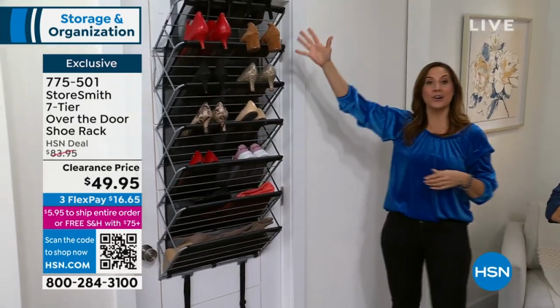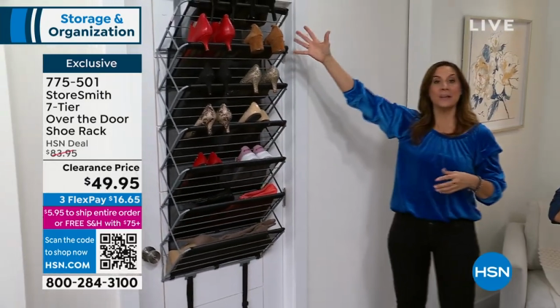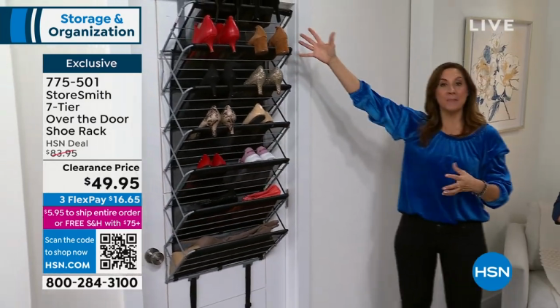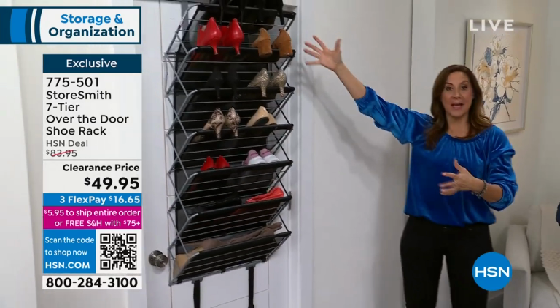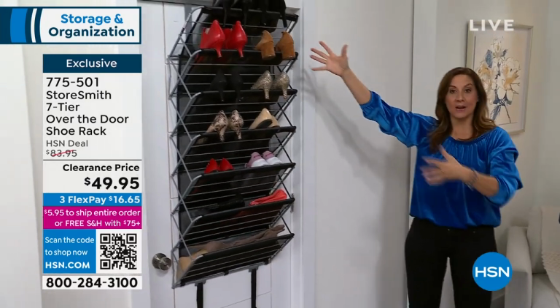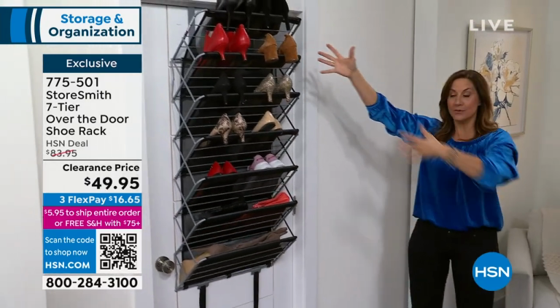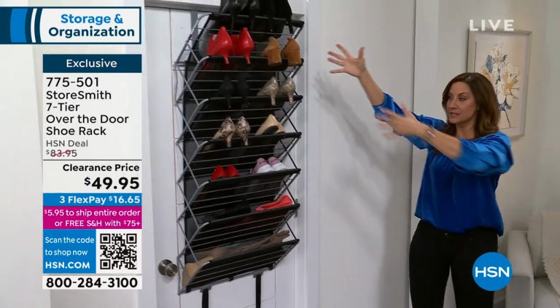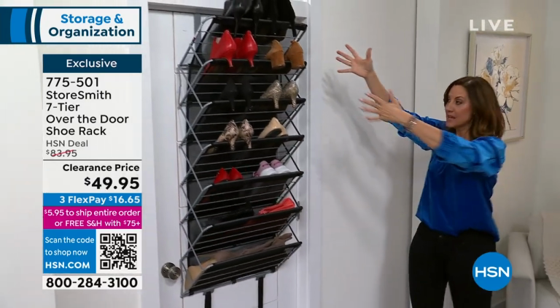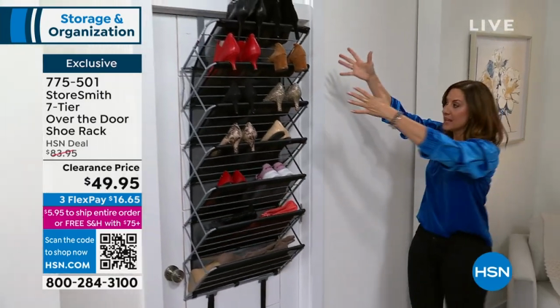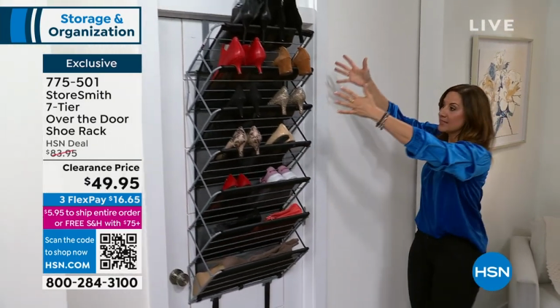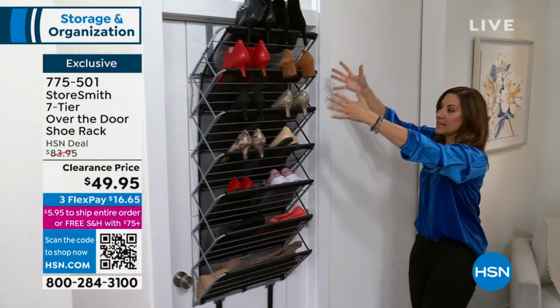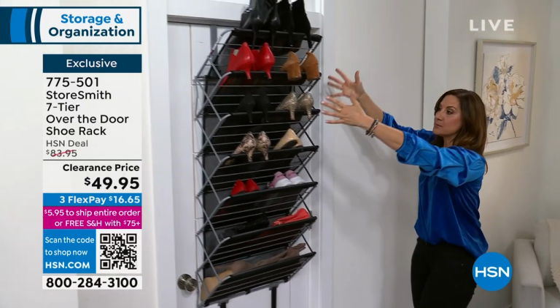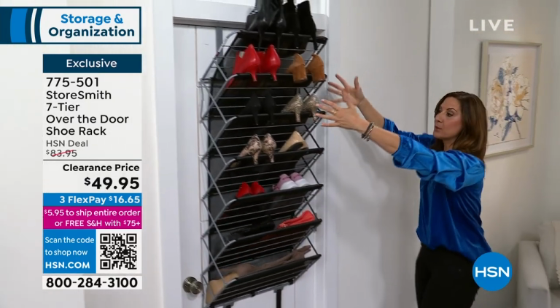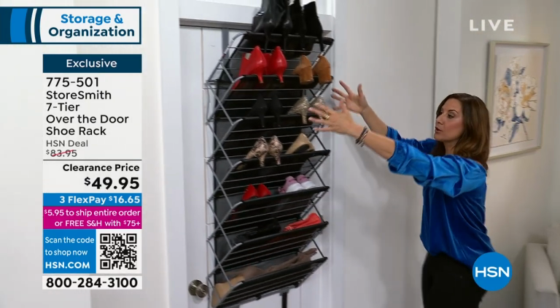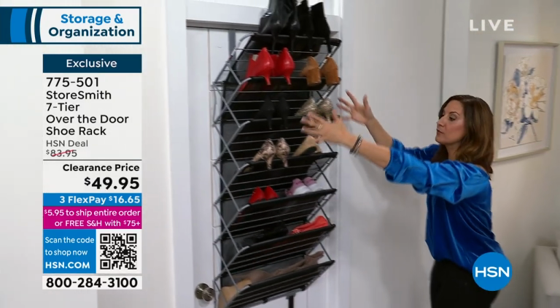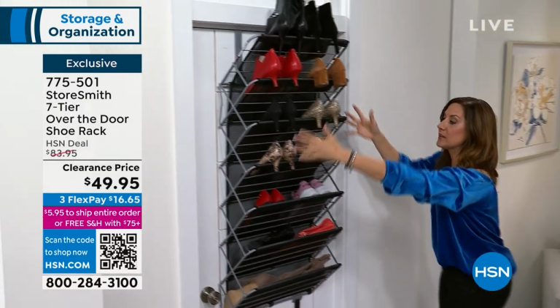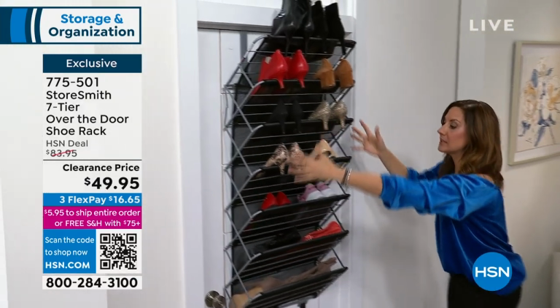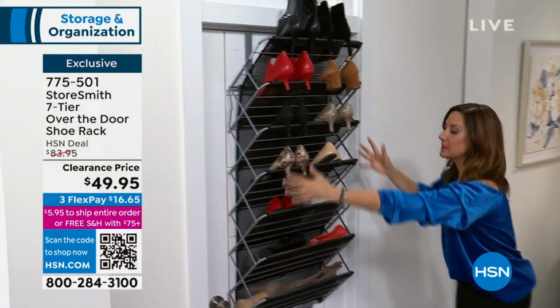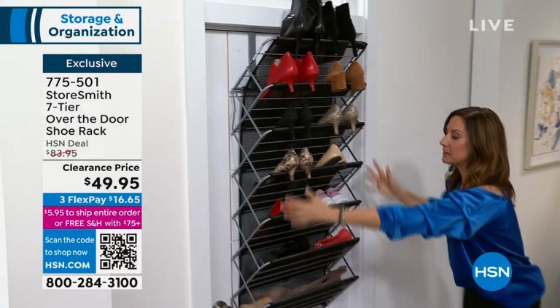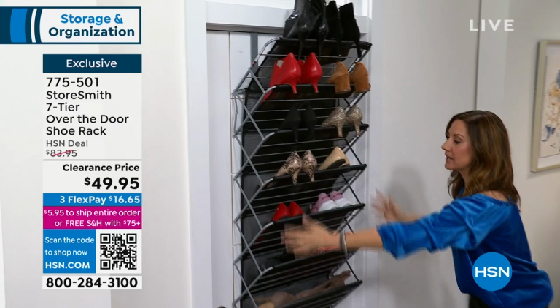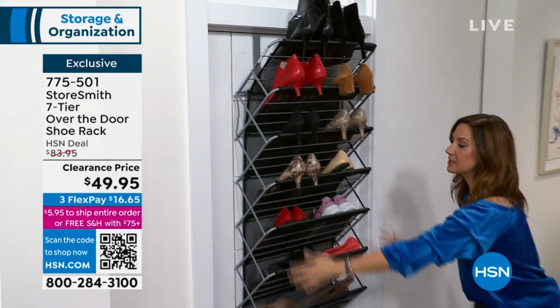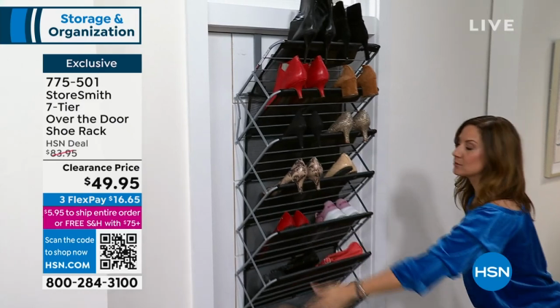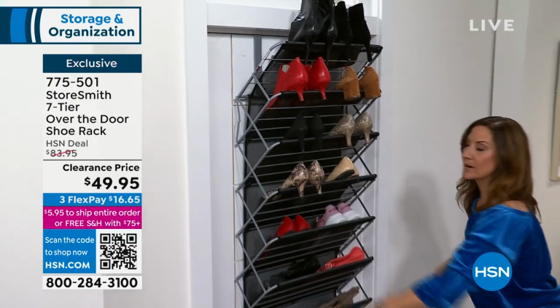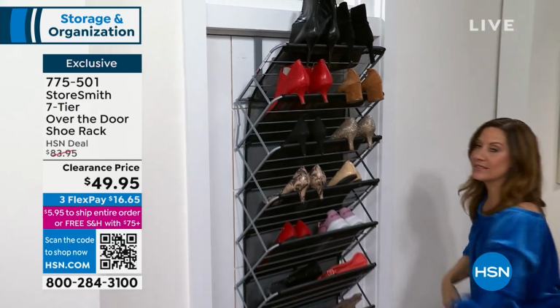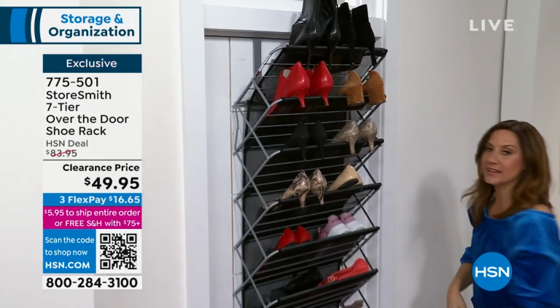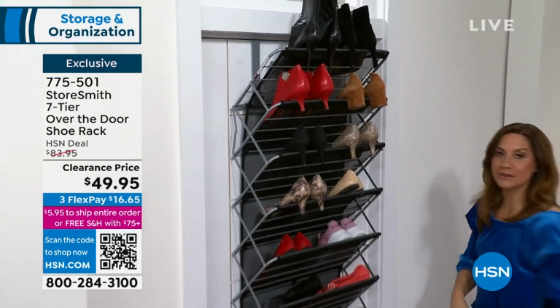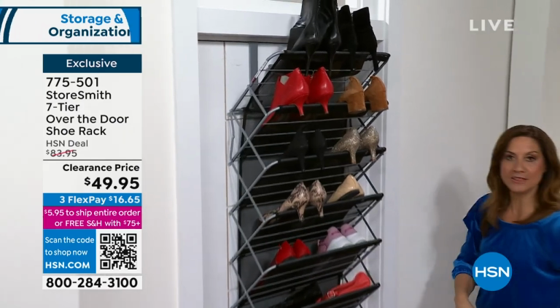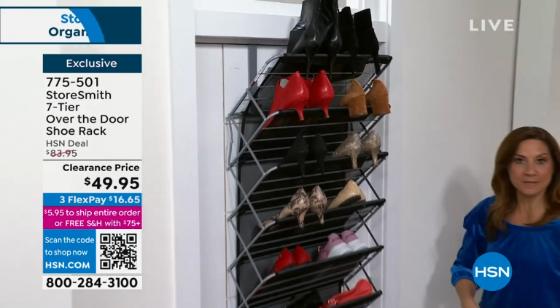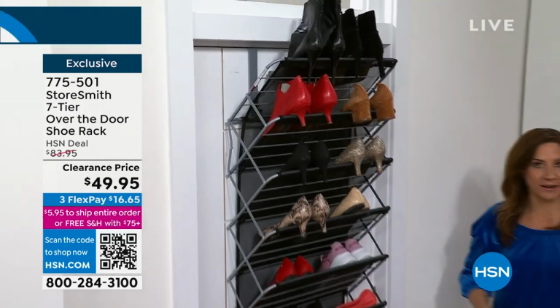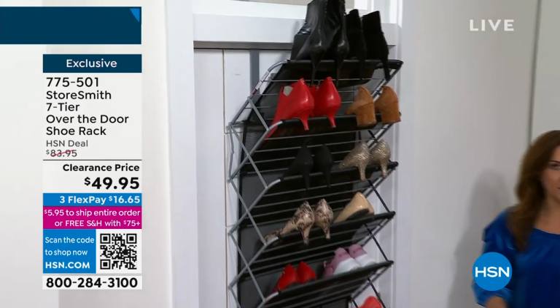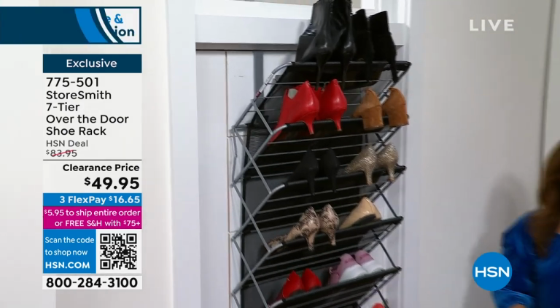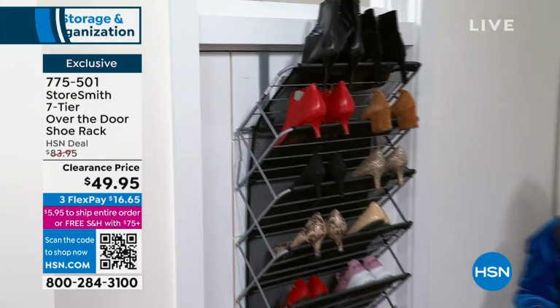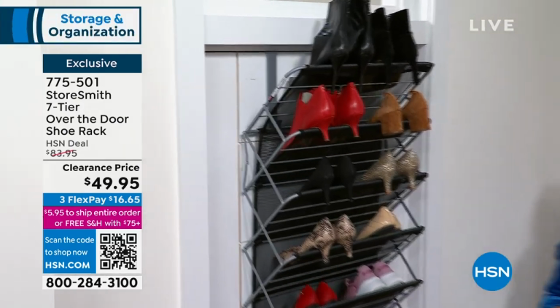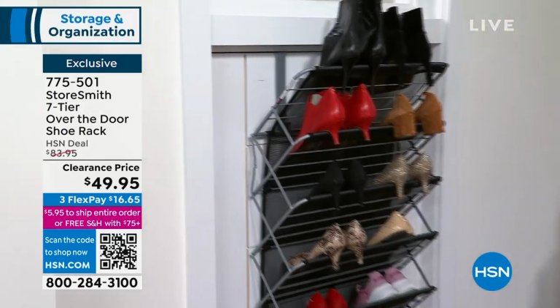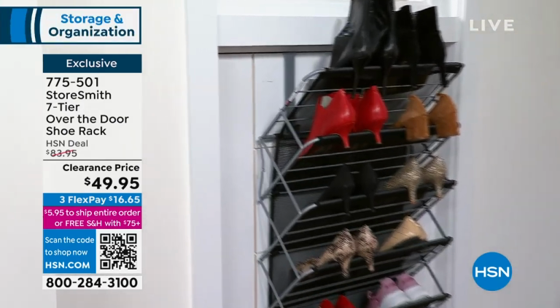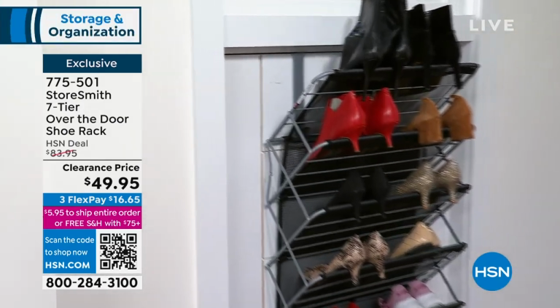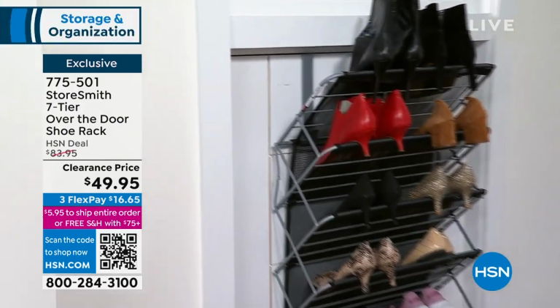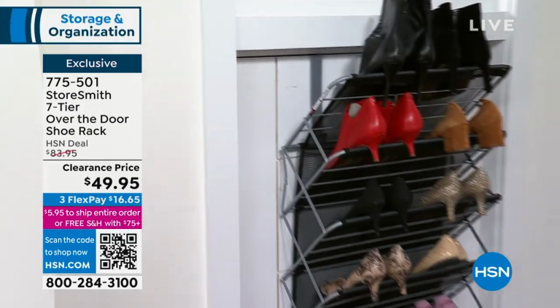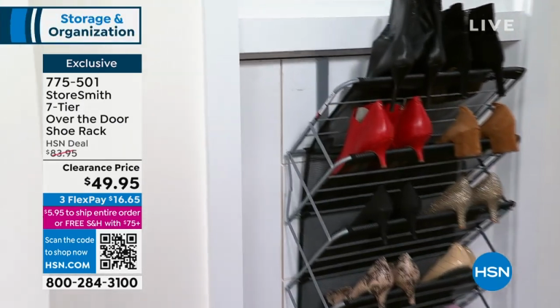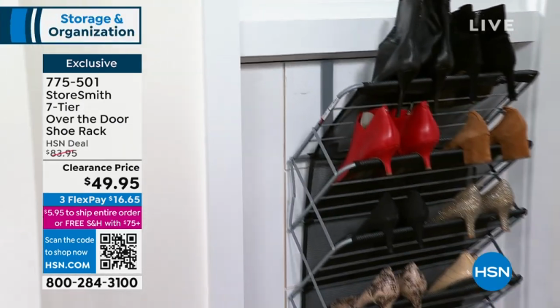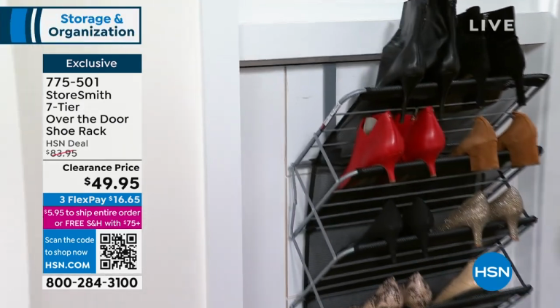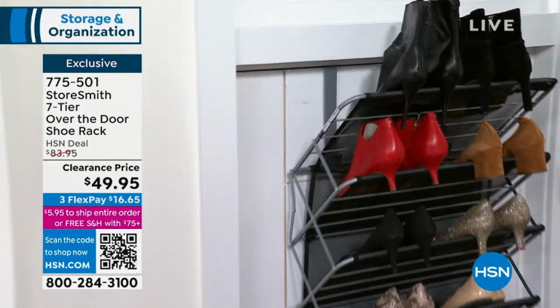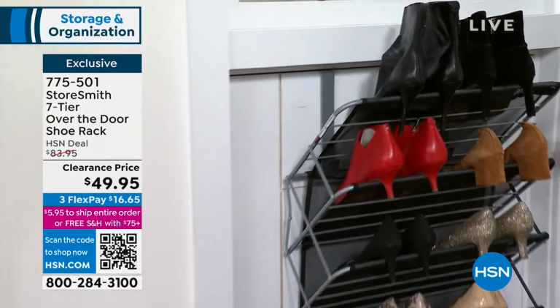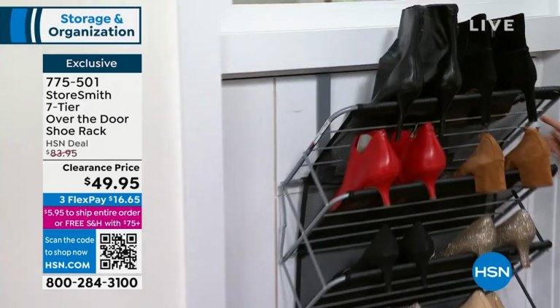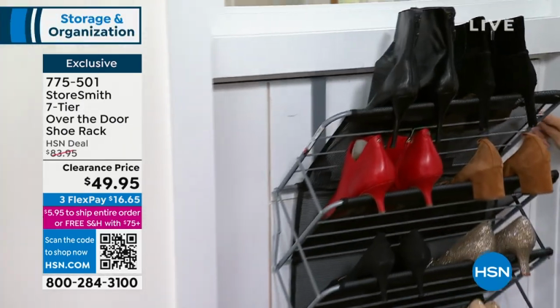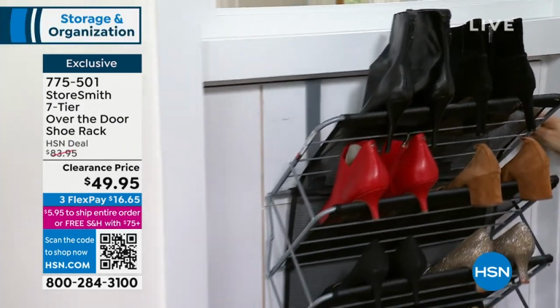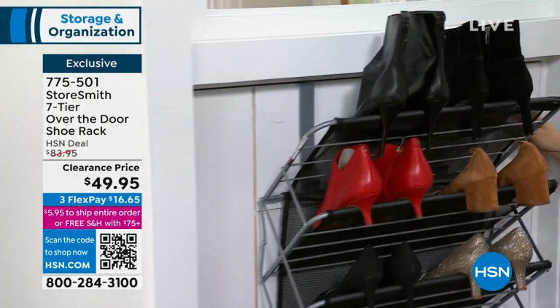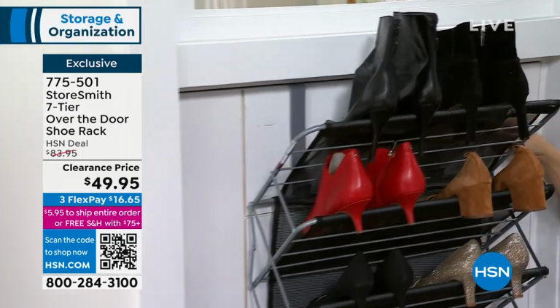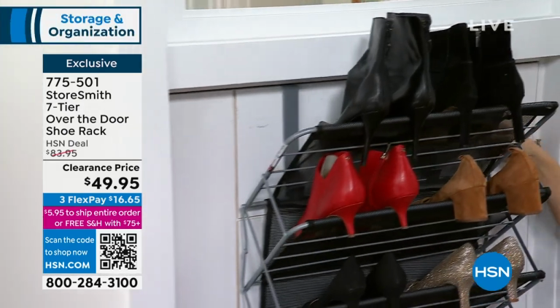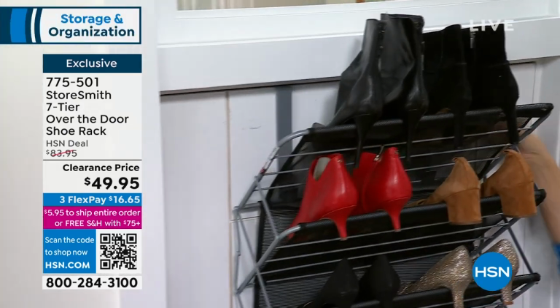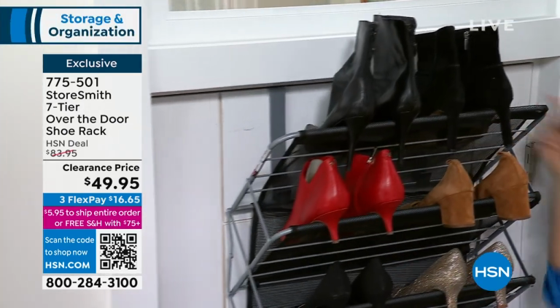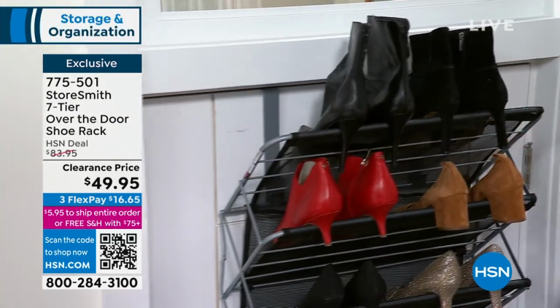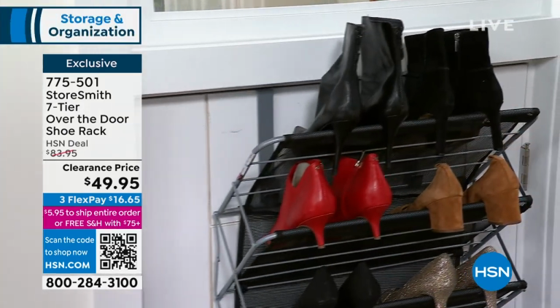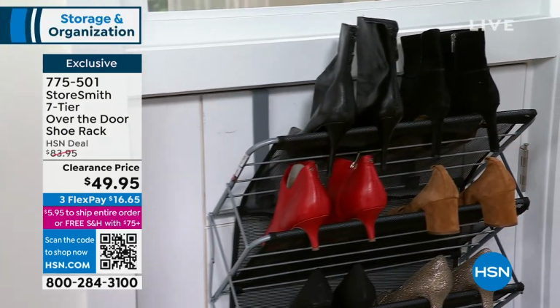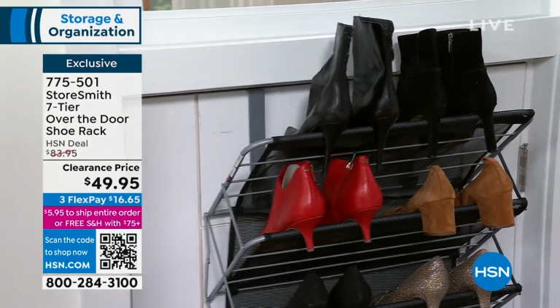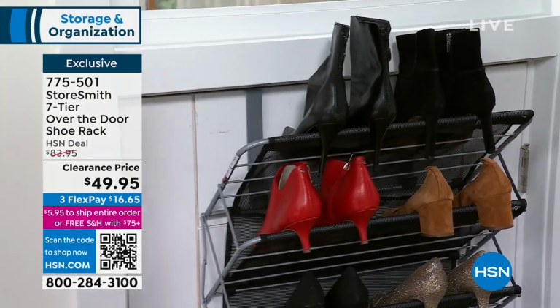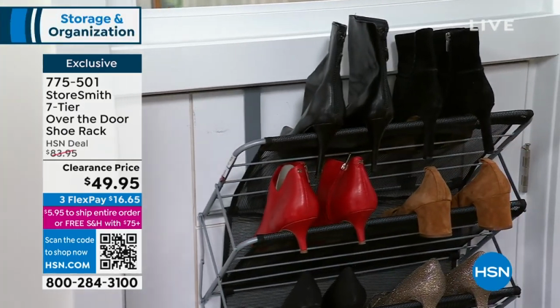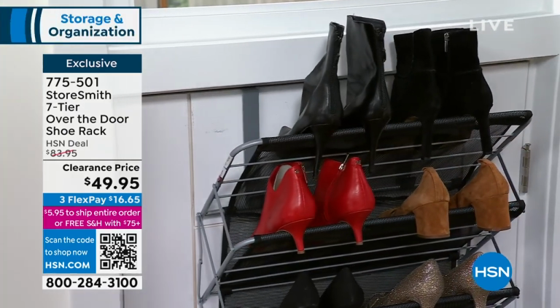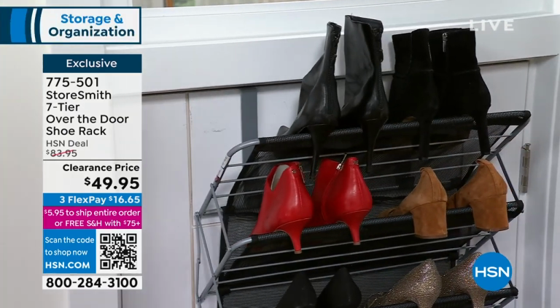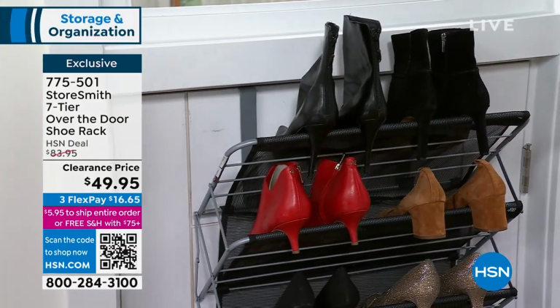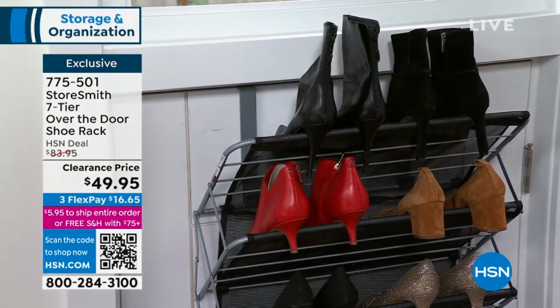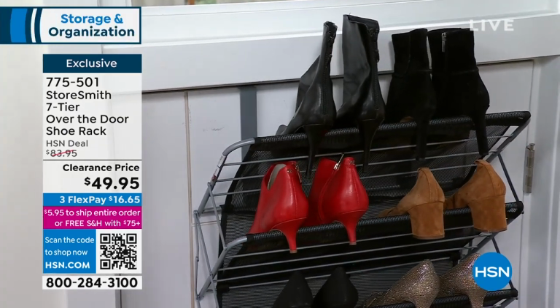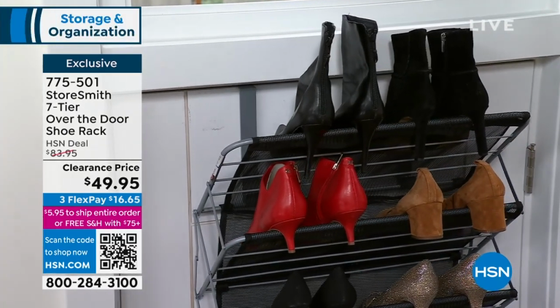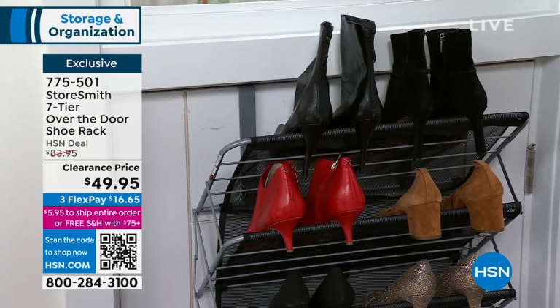30 pounds, perfectly placed right there in the middle. And all you had to do was hang a hook over a door. That's it.